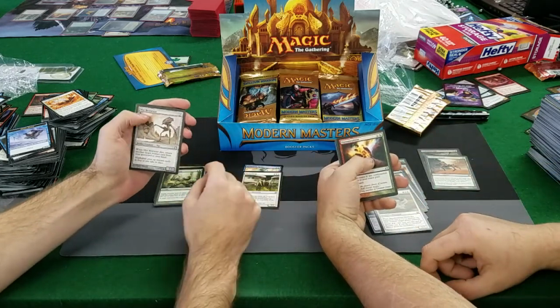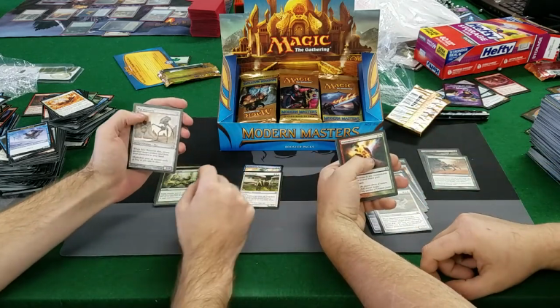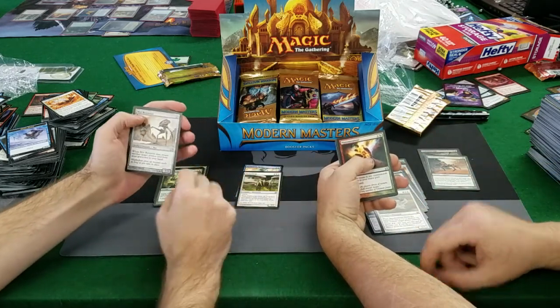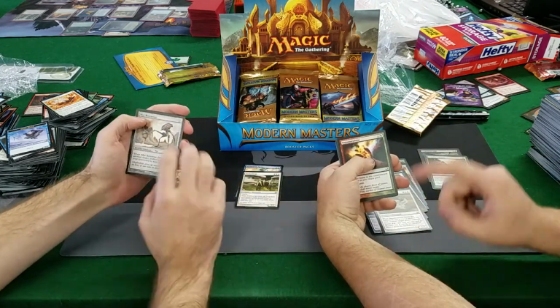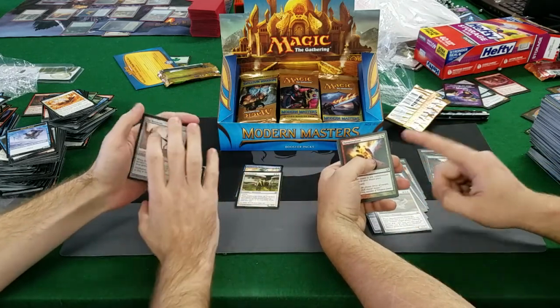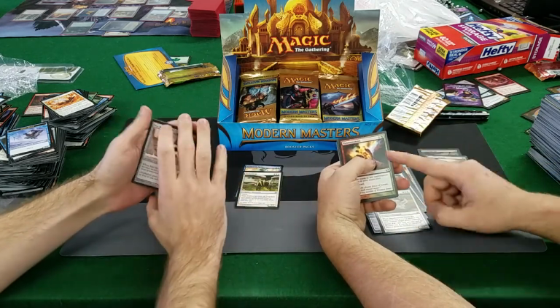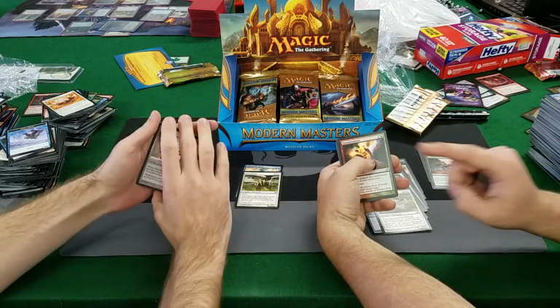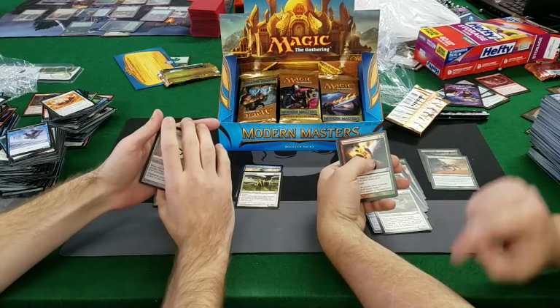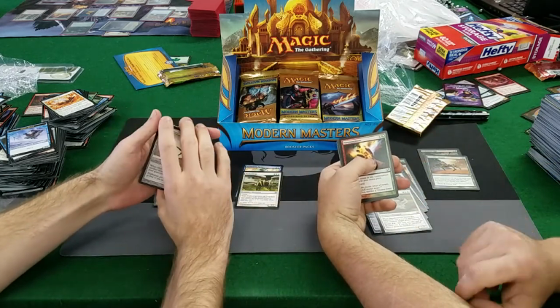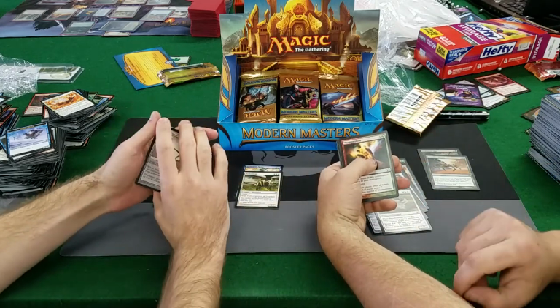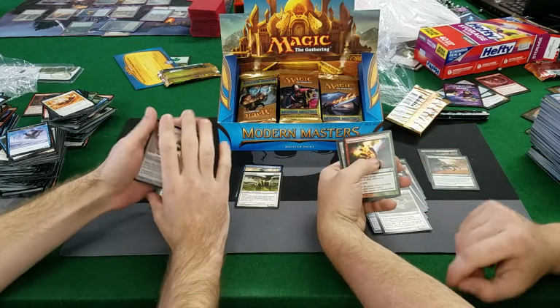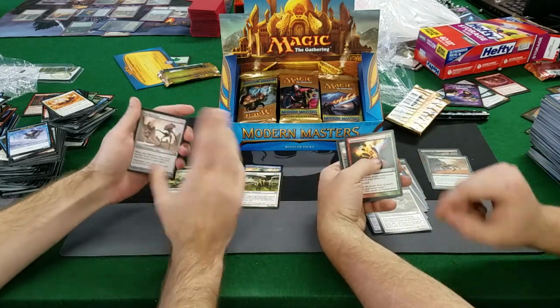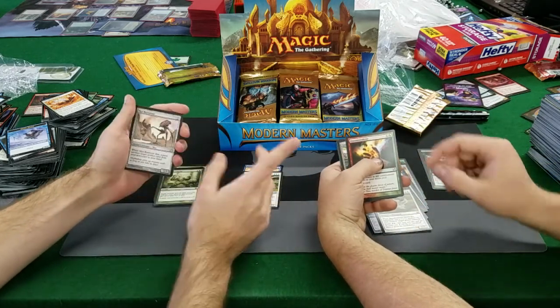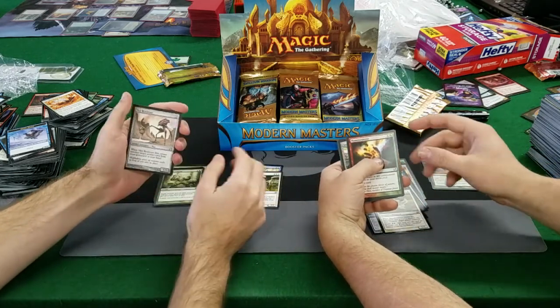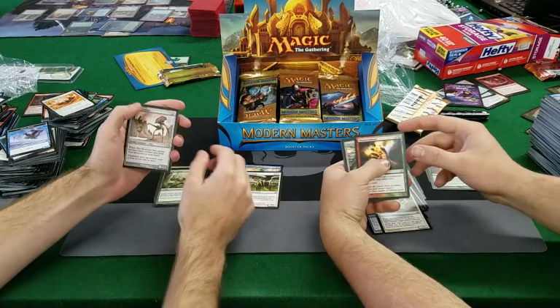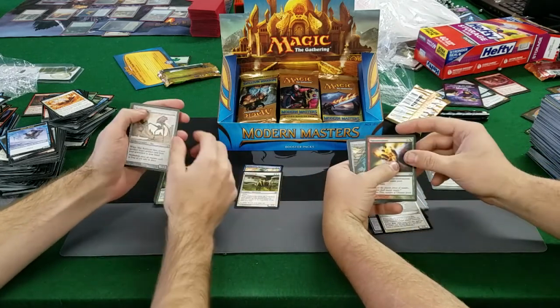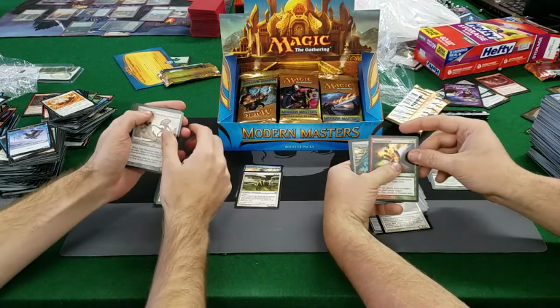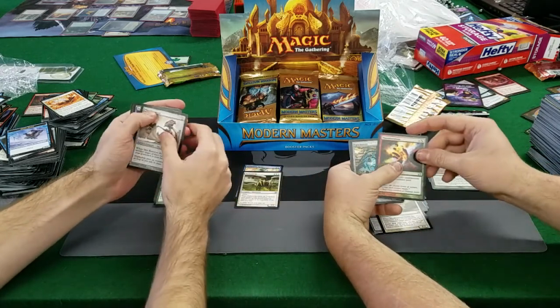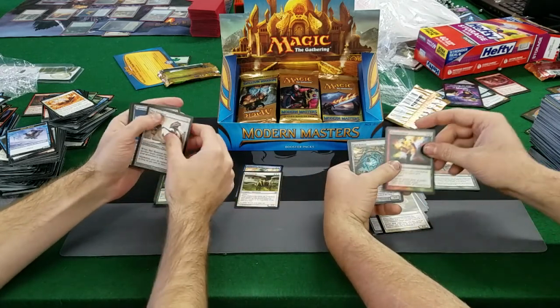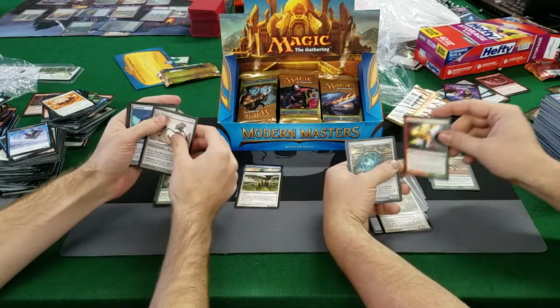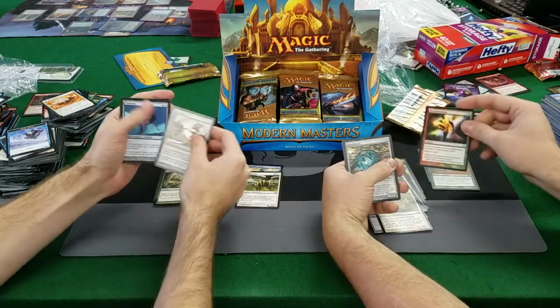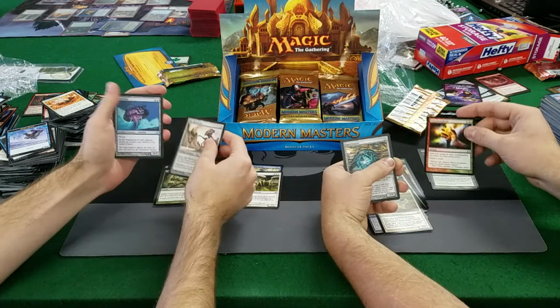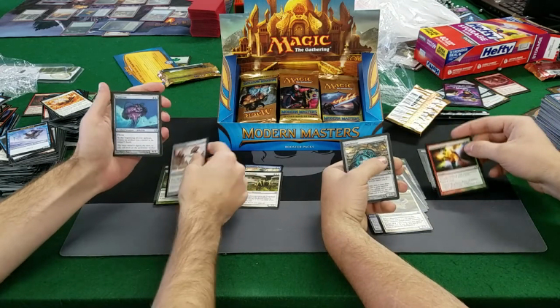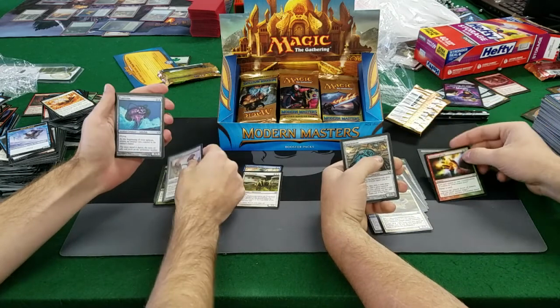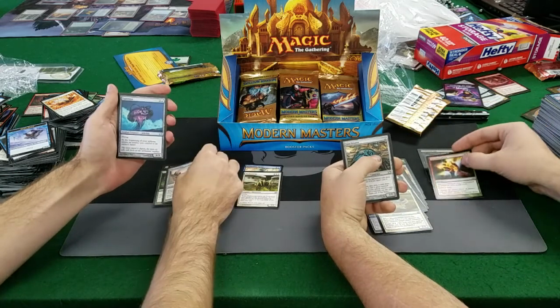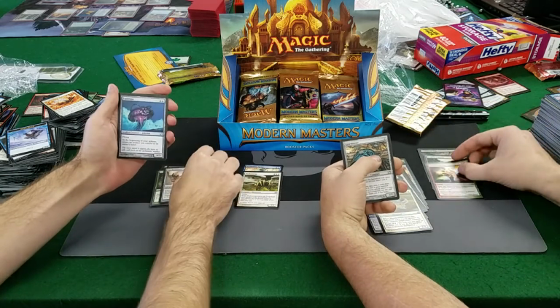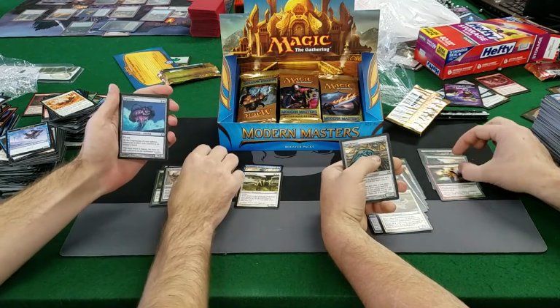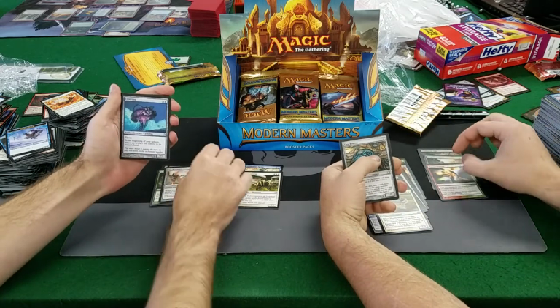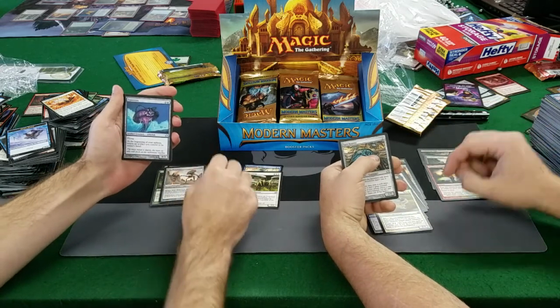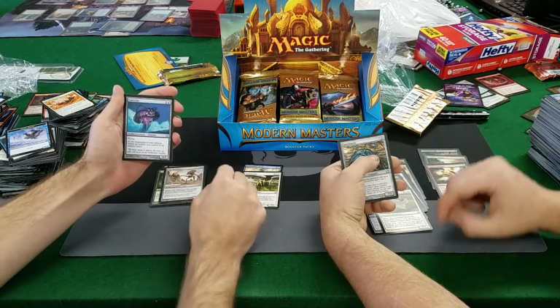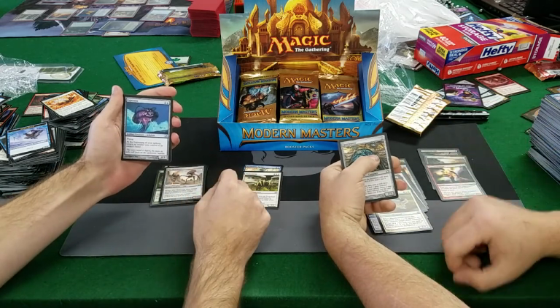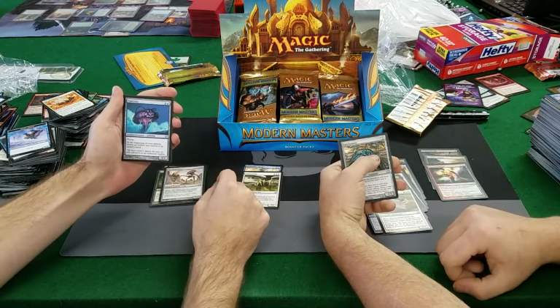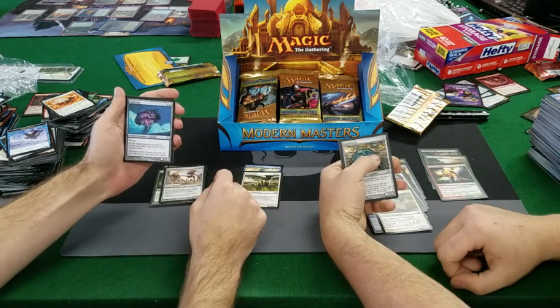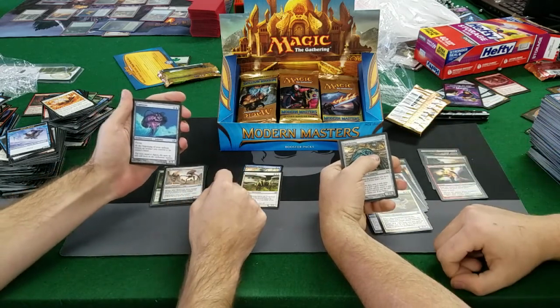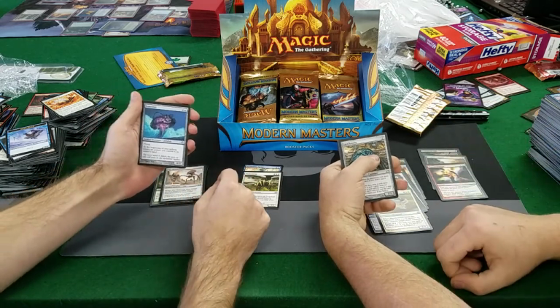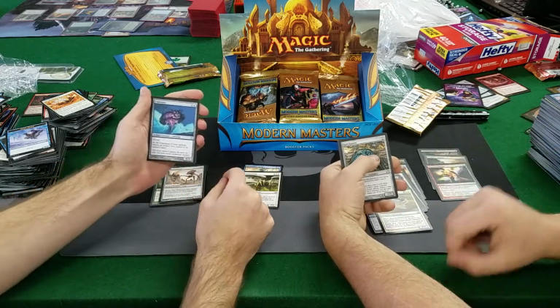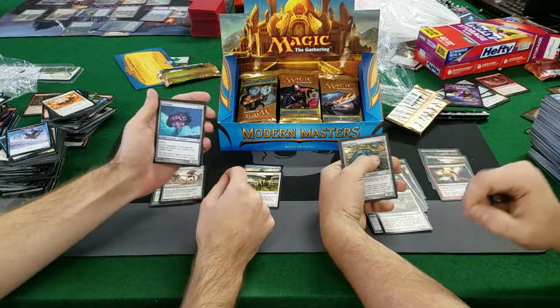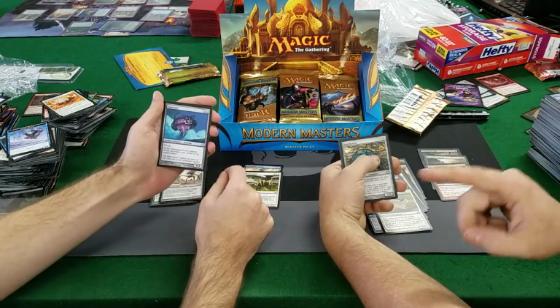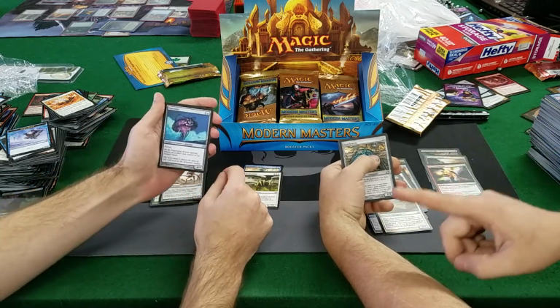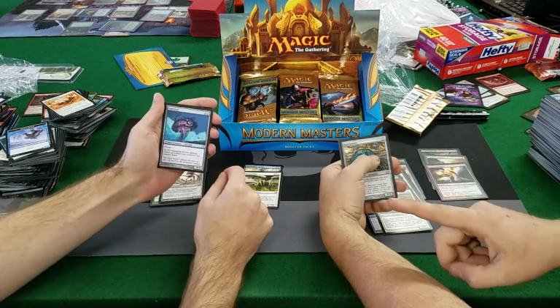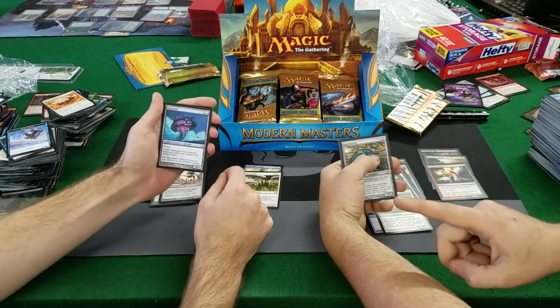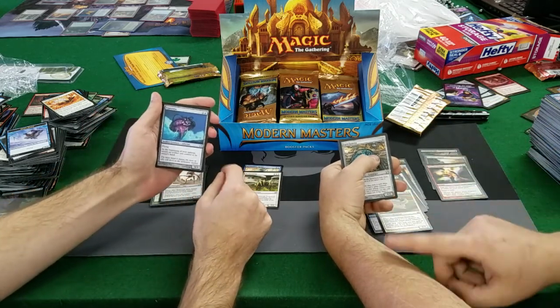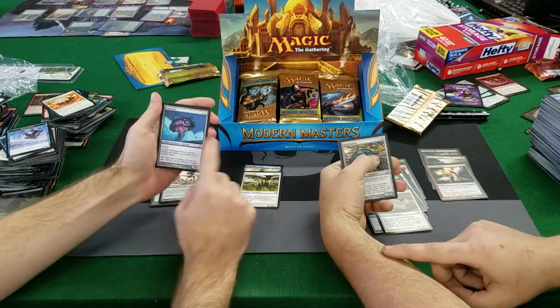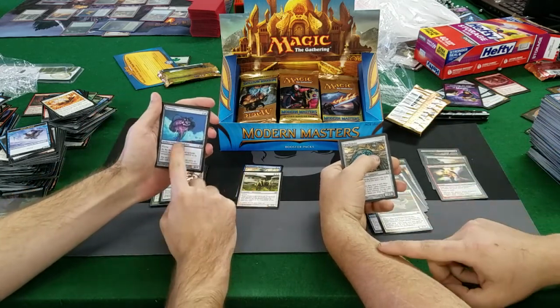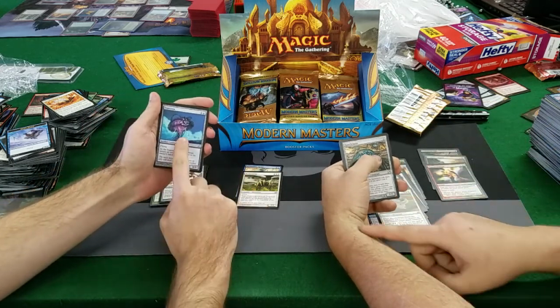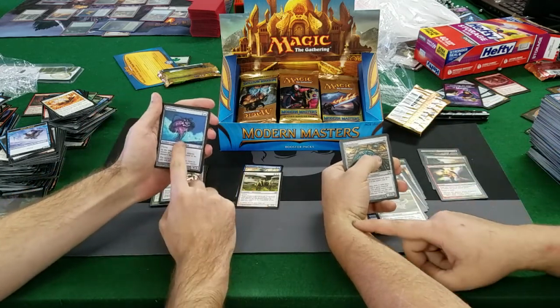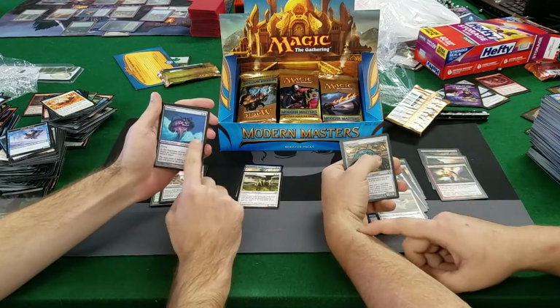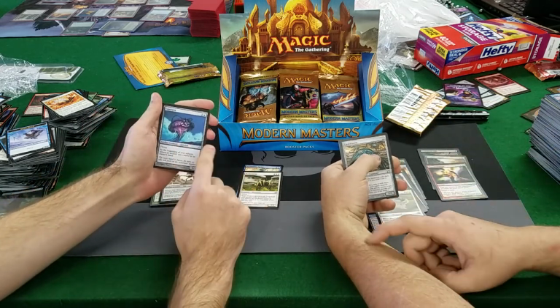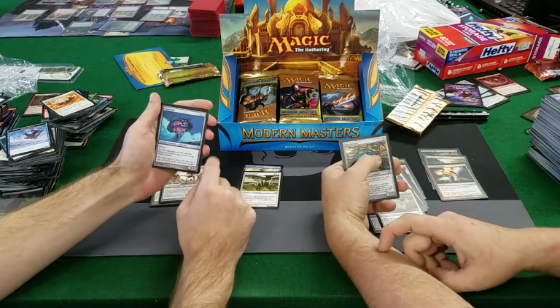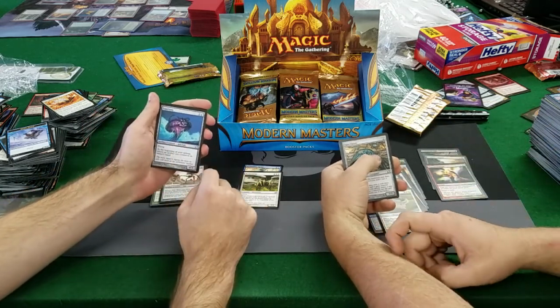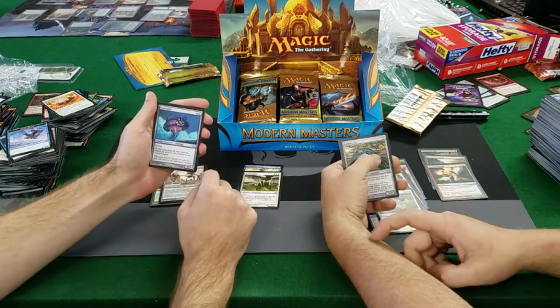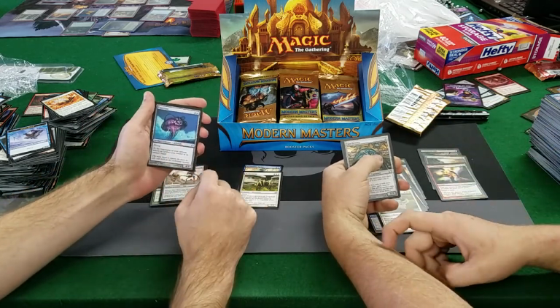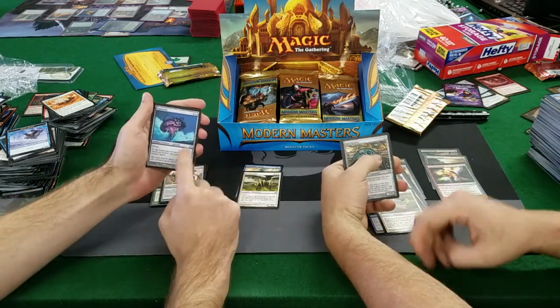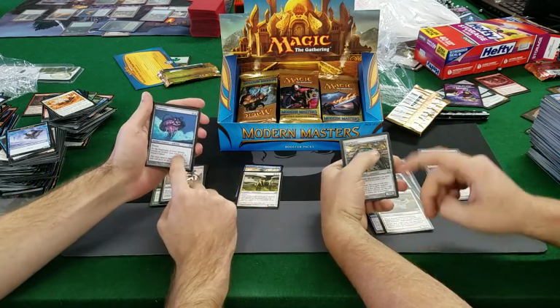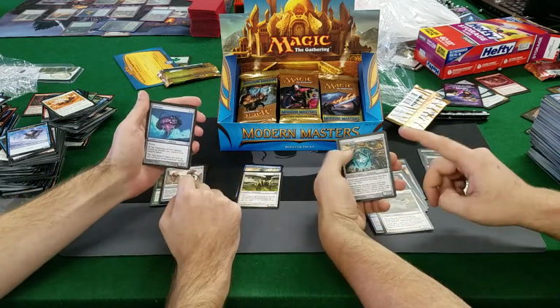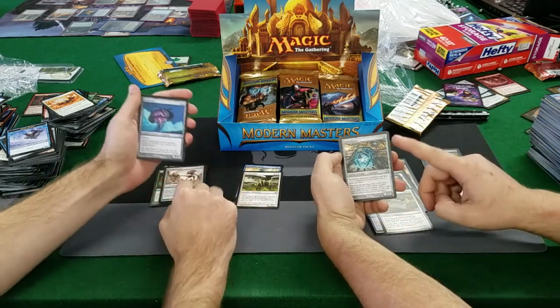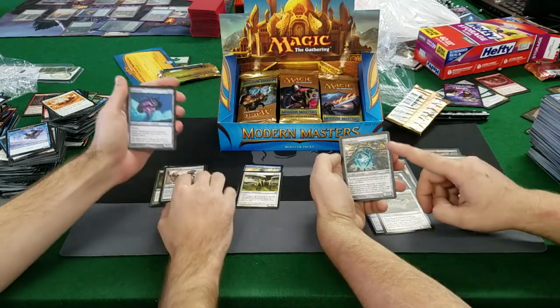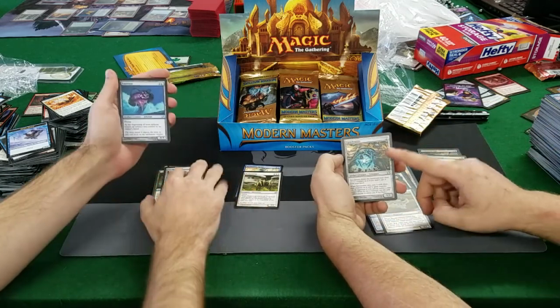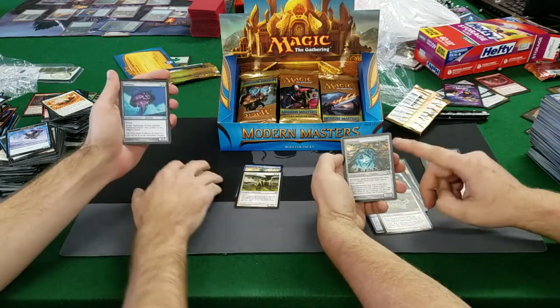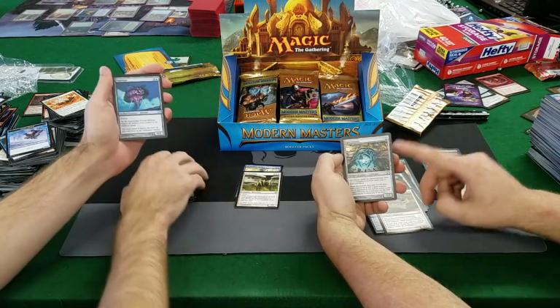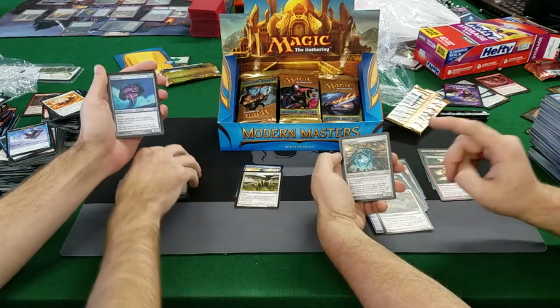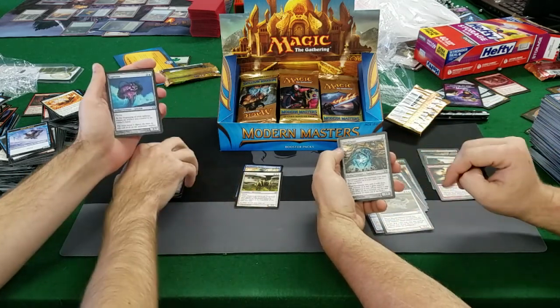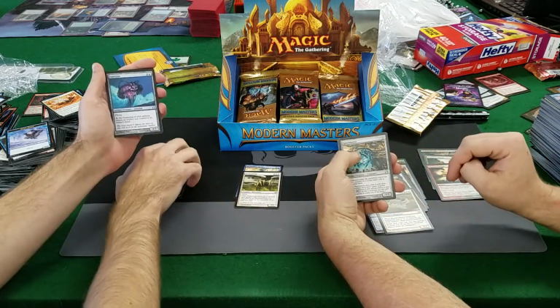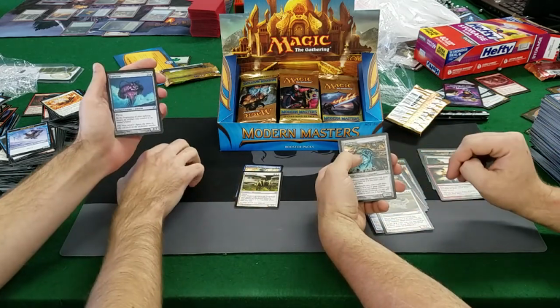Manamorphose — $7, very nice, and going up. Esperzoa — Esperzoa is getting close but it's not there yet. Apocryphal... let's keep going.